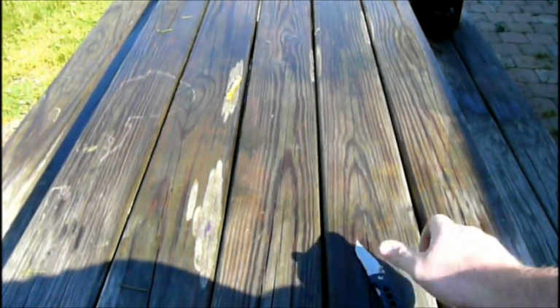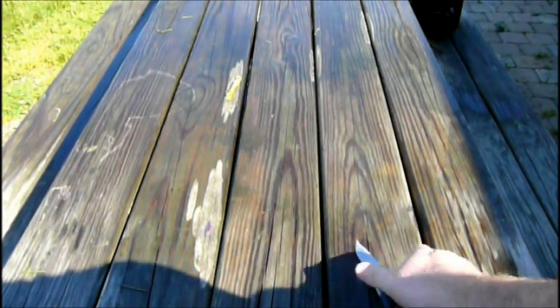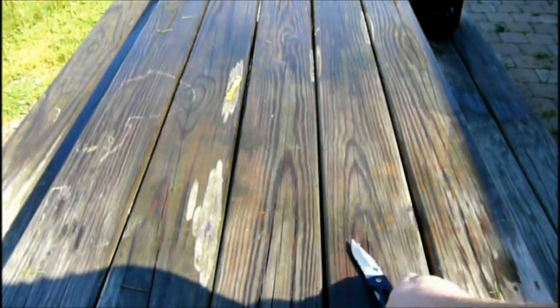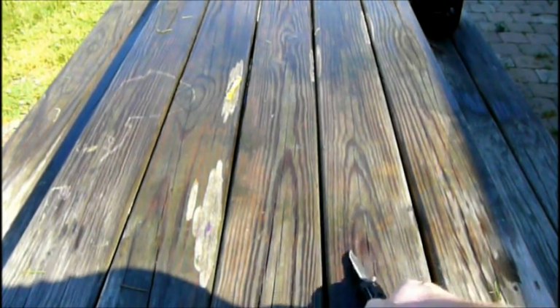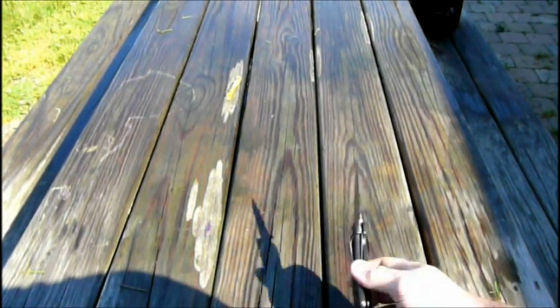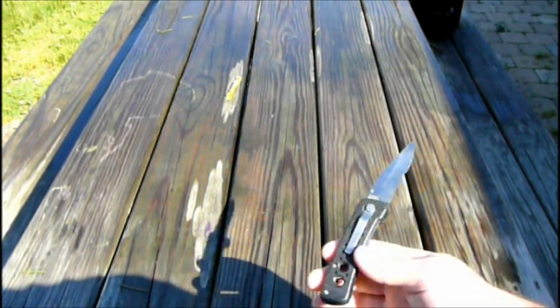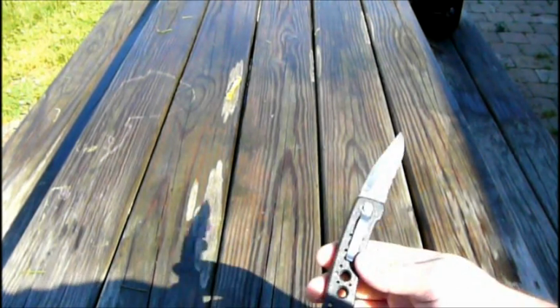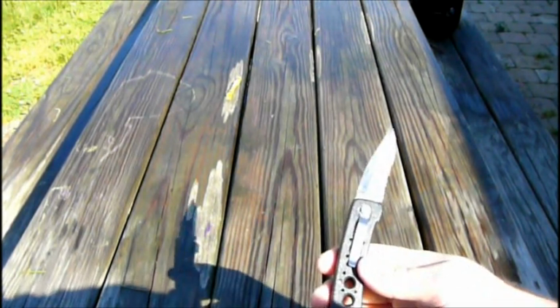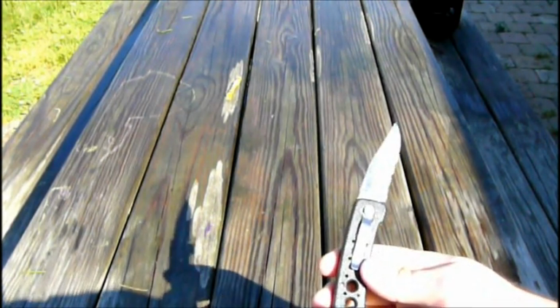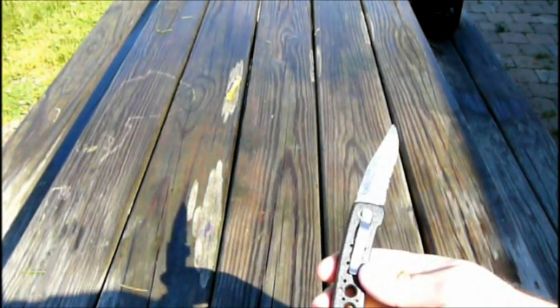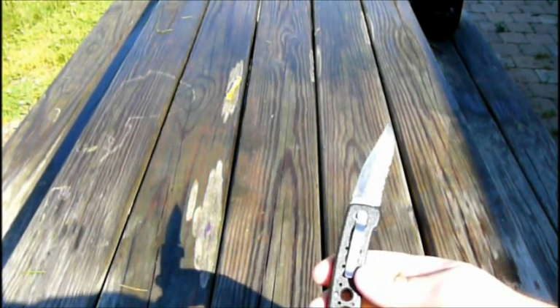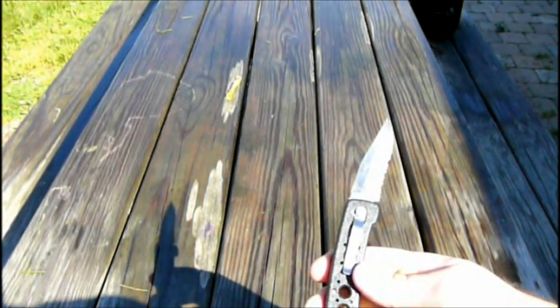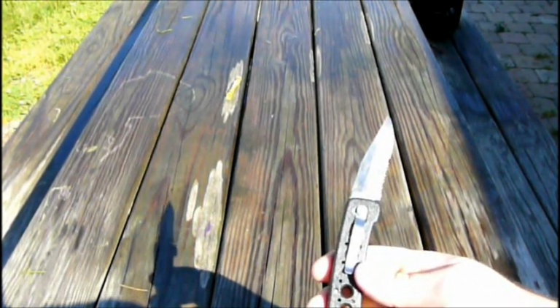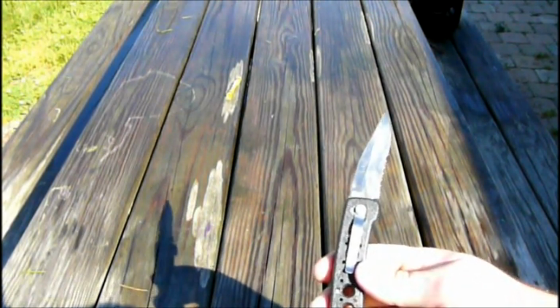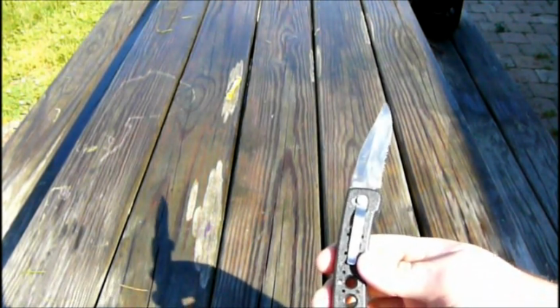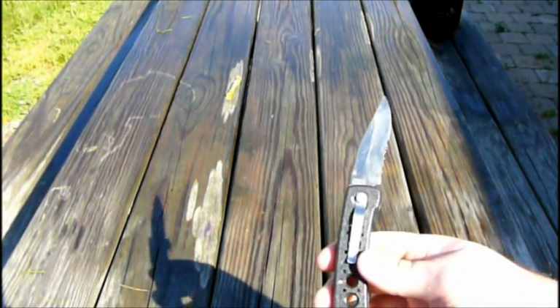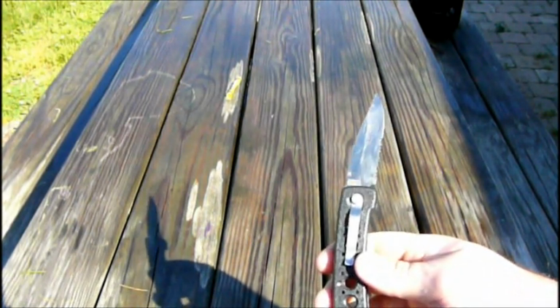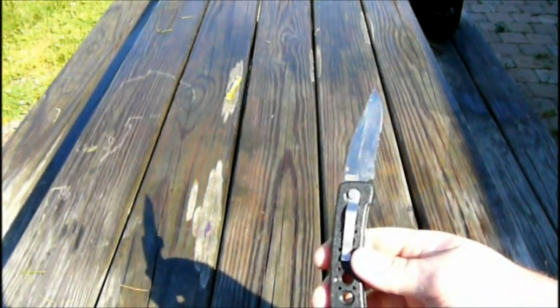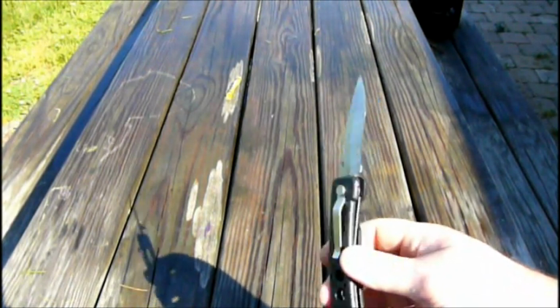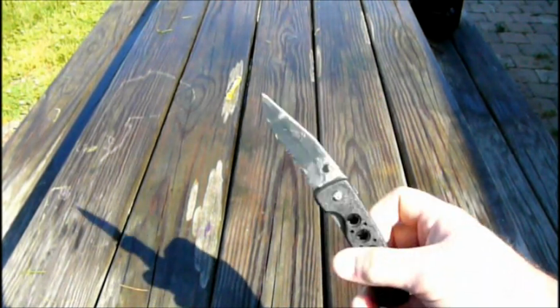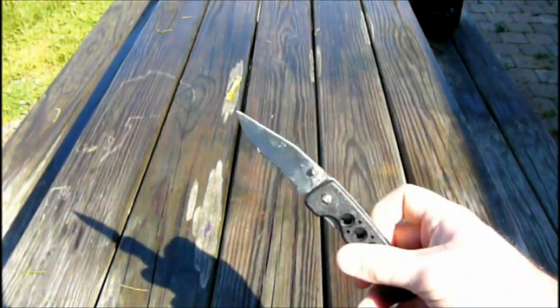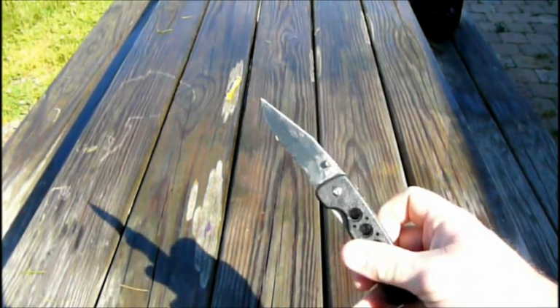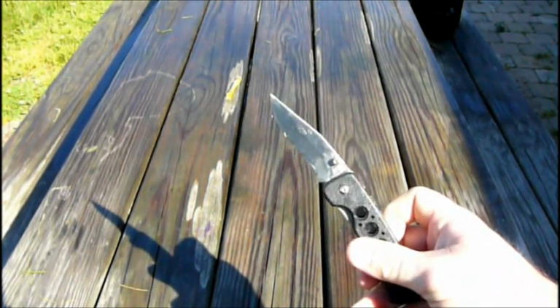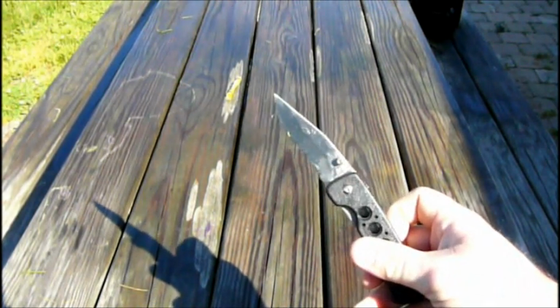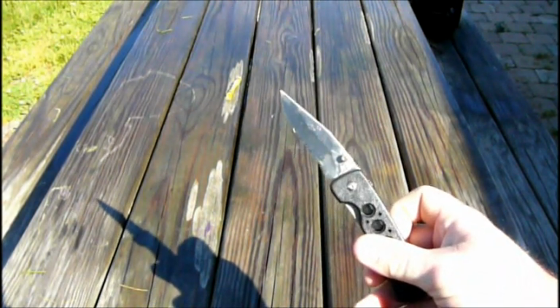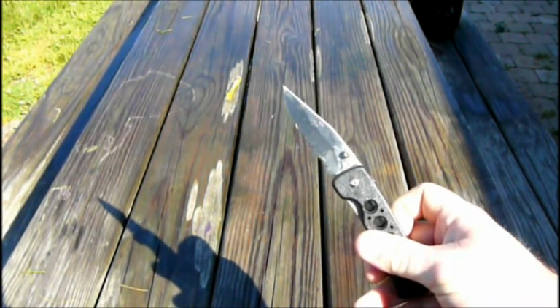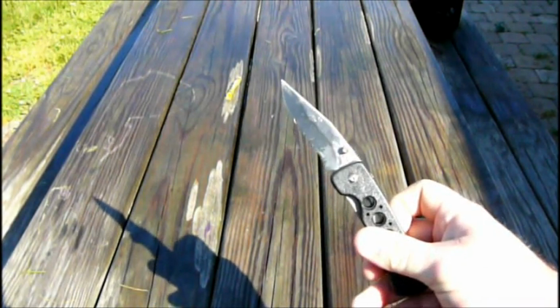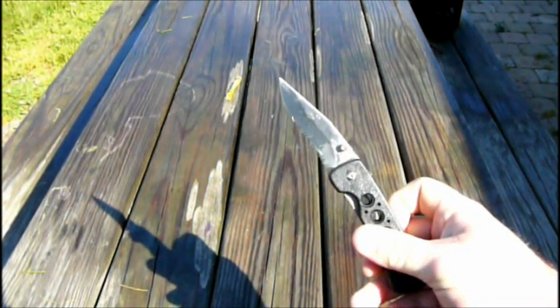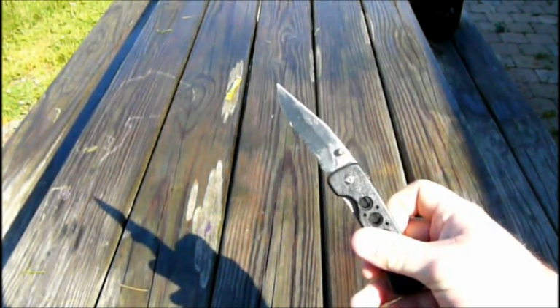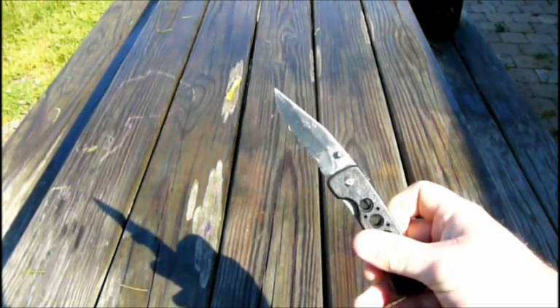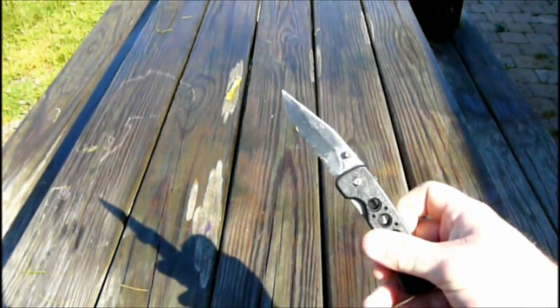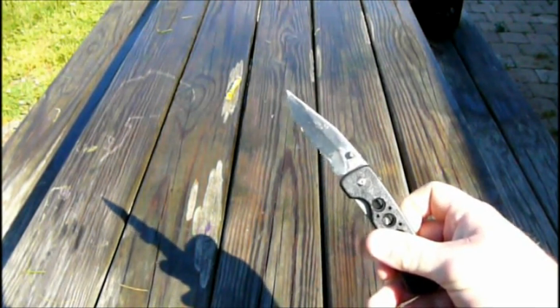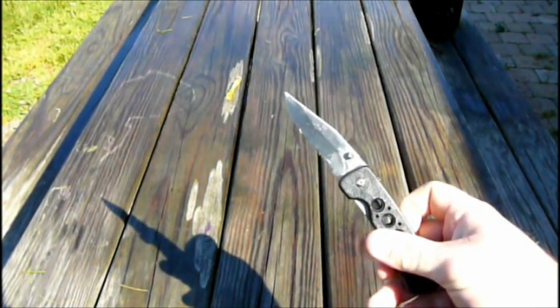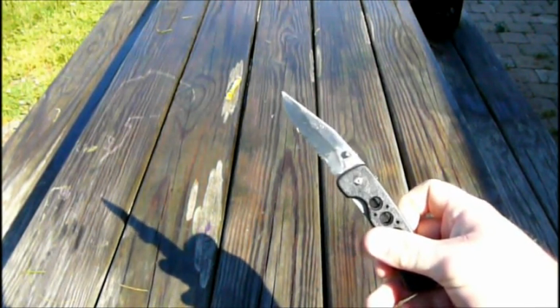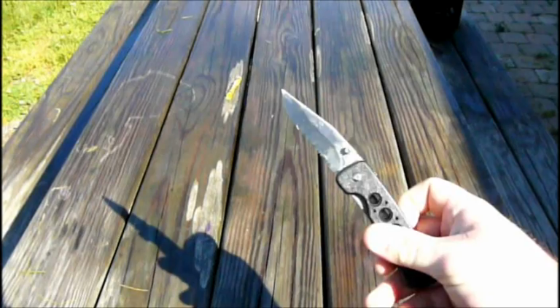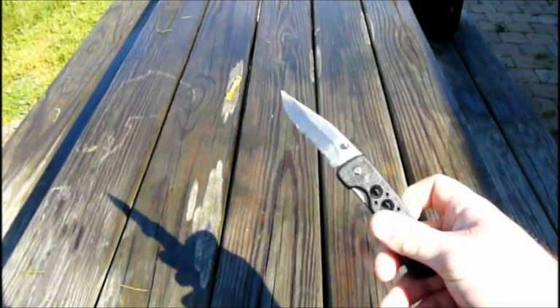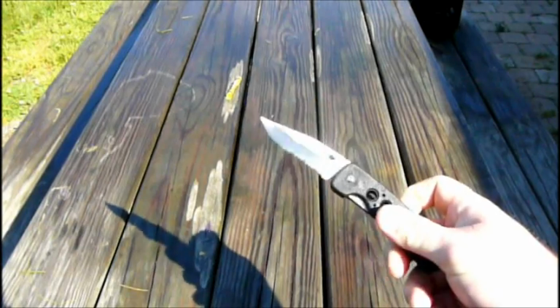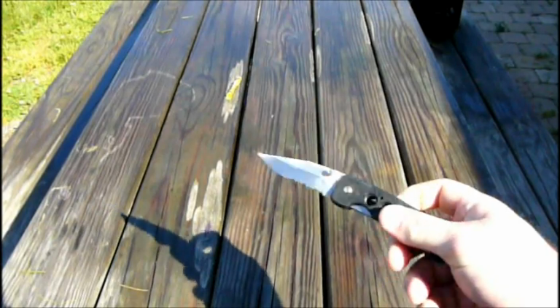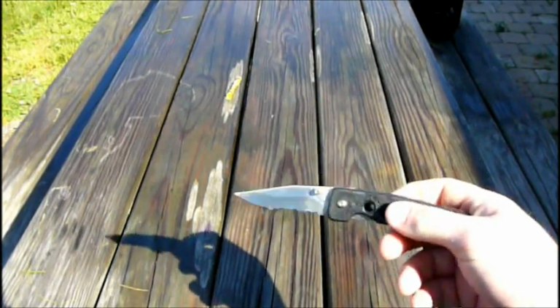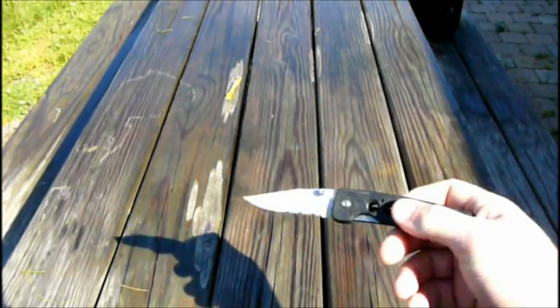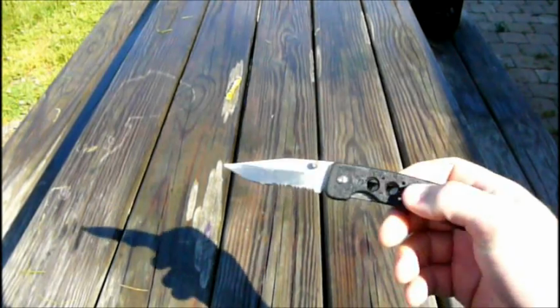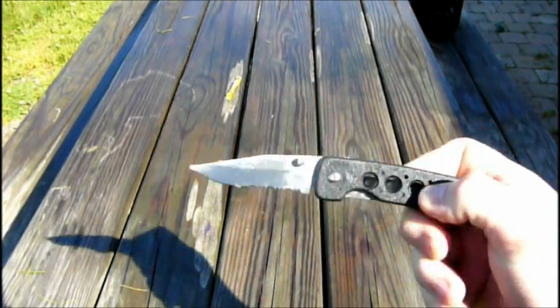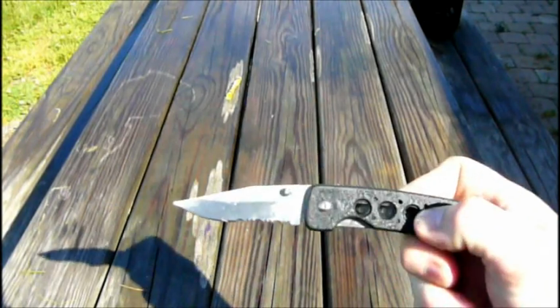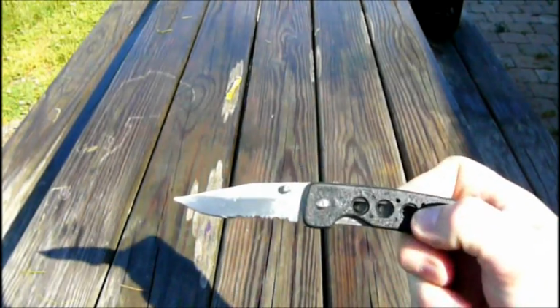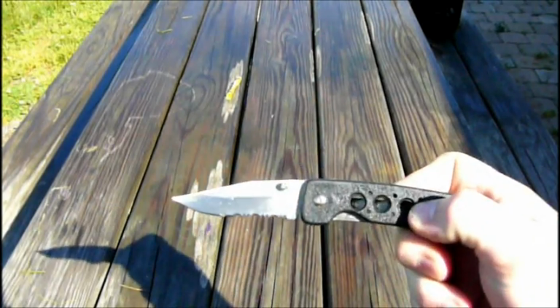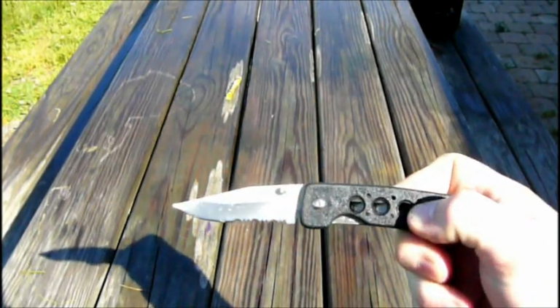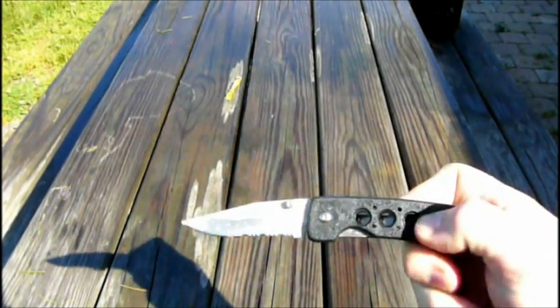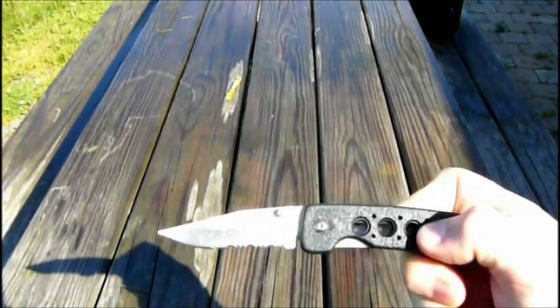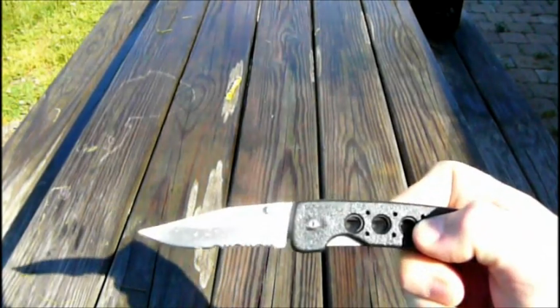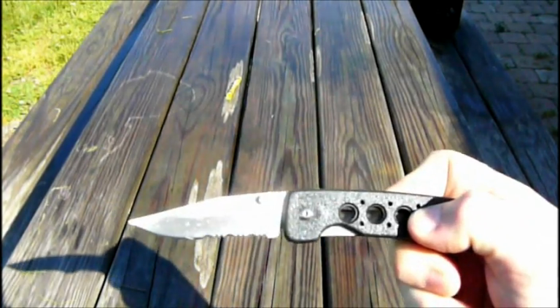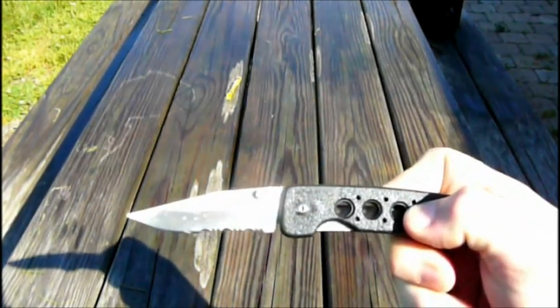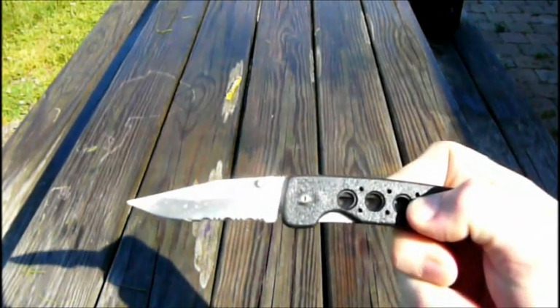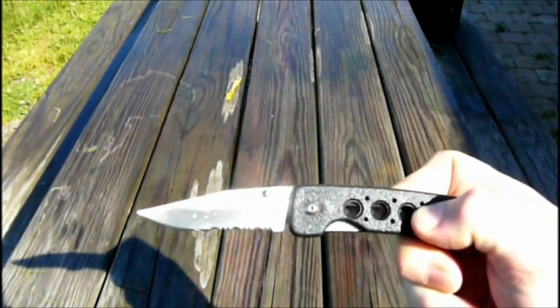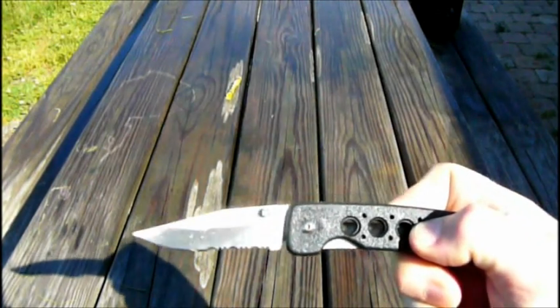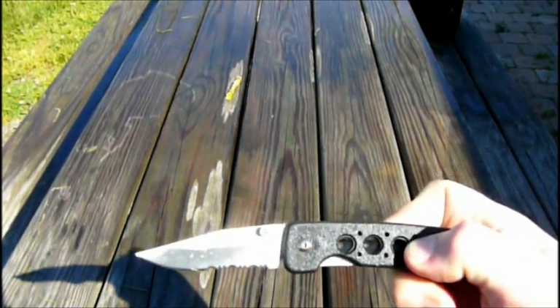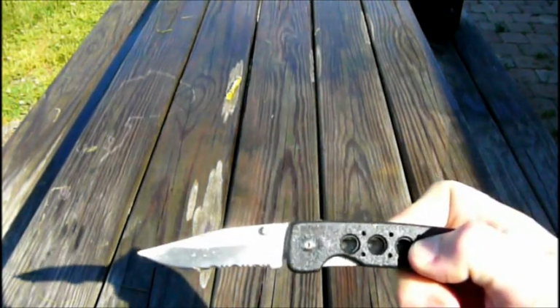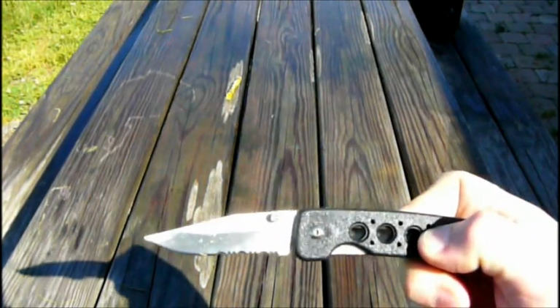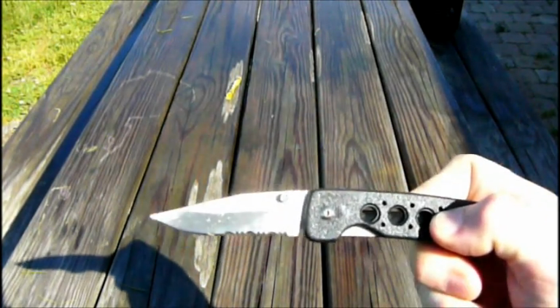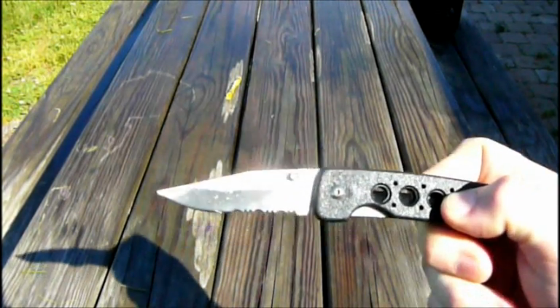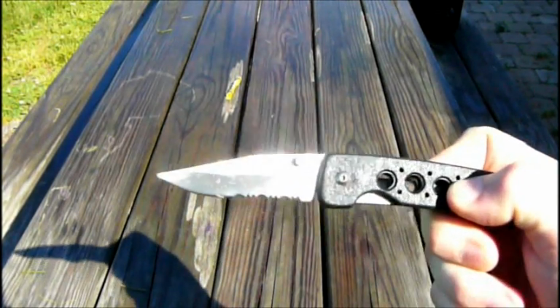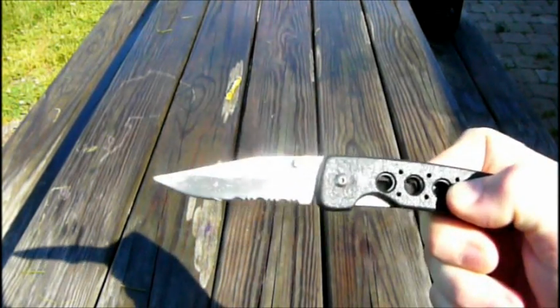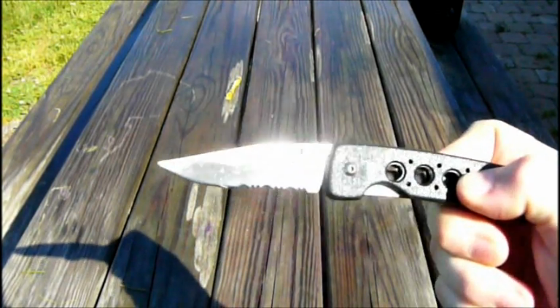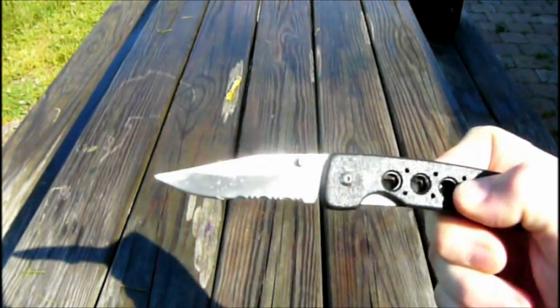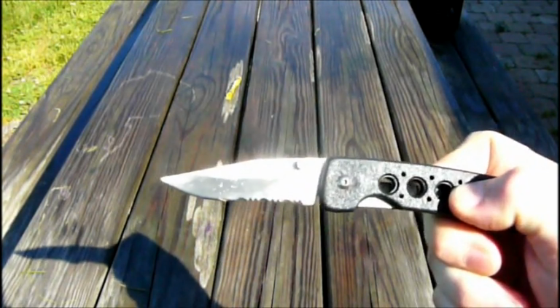That does it. I think I answered all the questions you folks had about this here knife. I'm telling you — get it, get it now. It's the best knife ever.